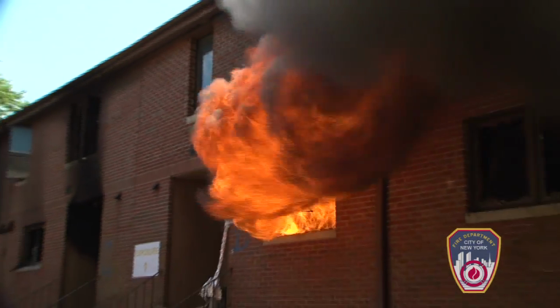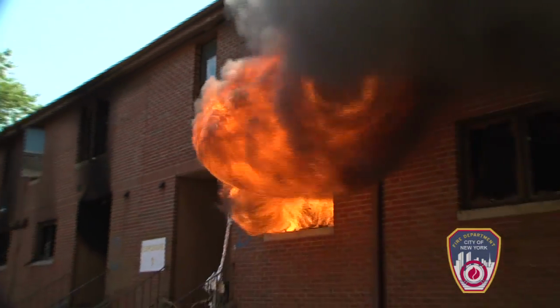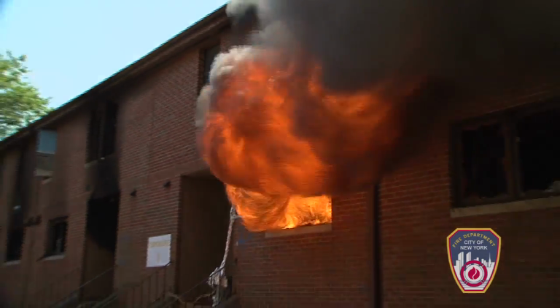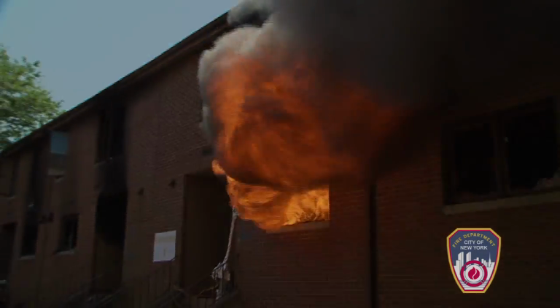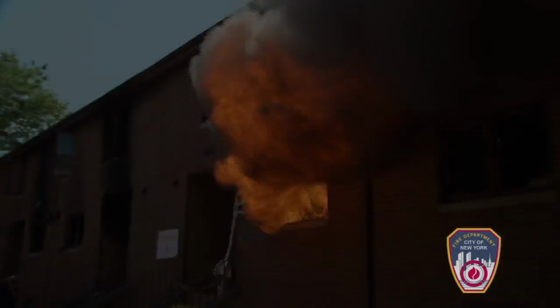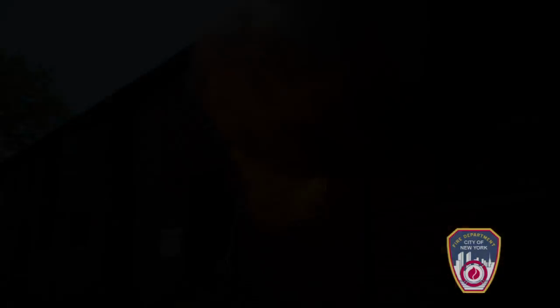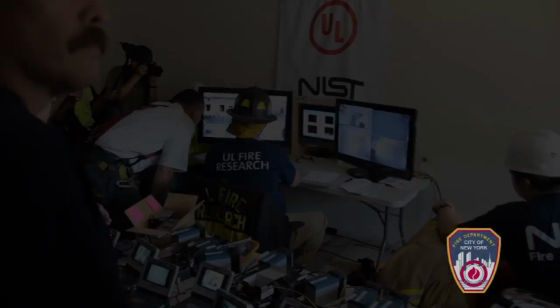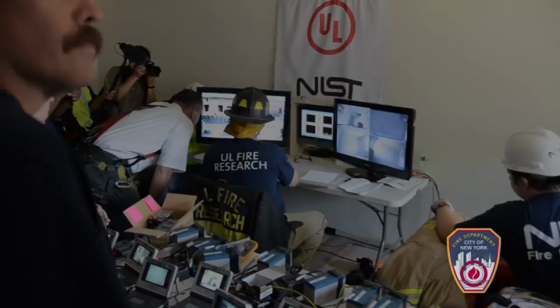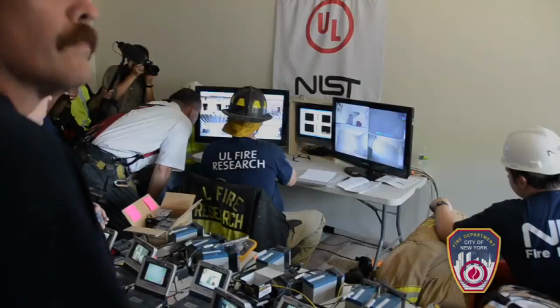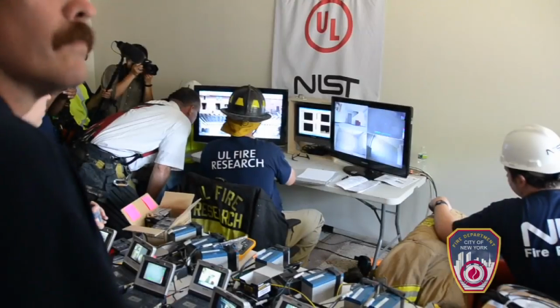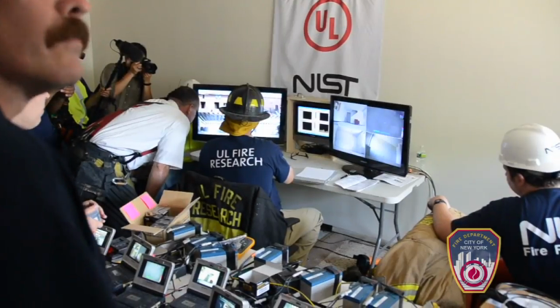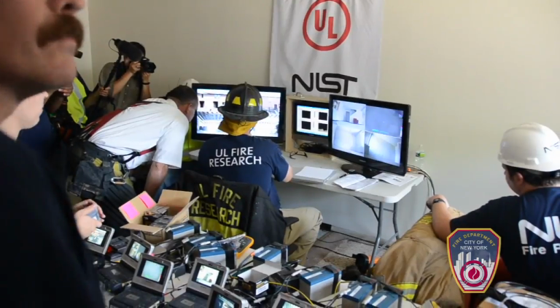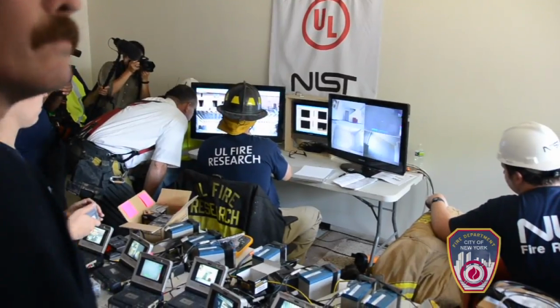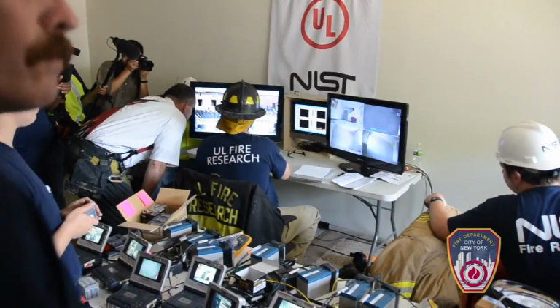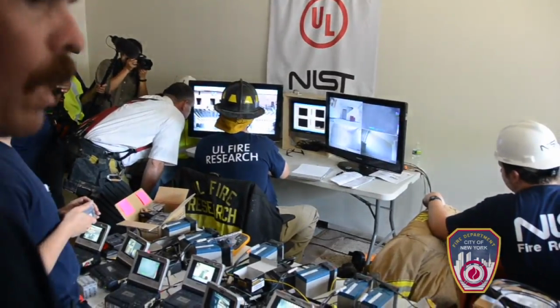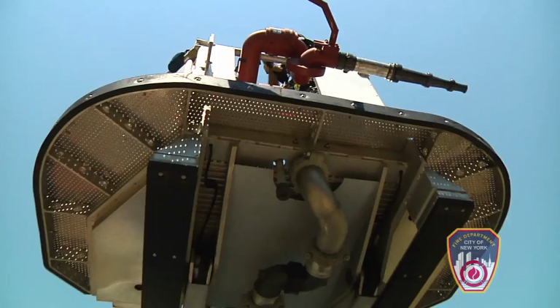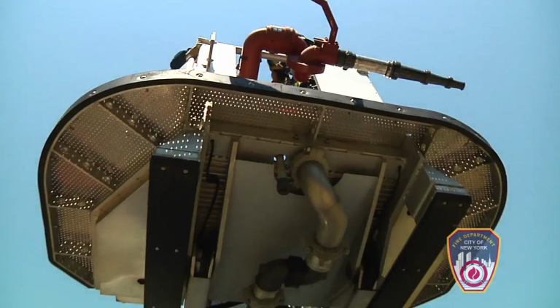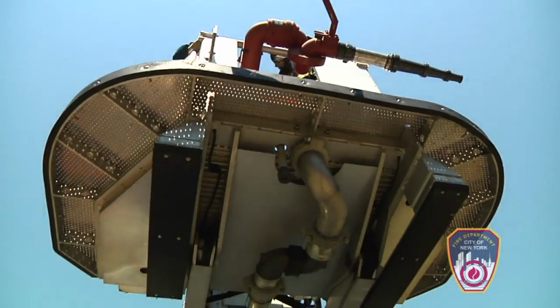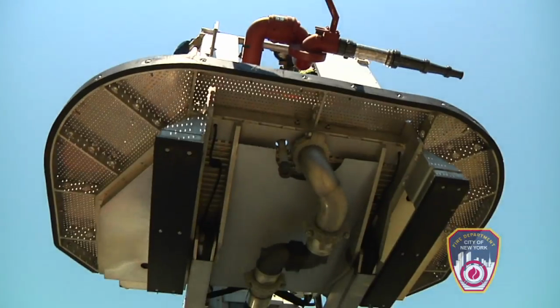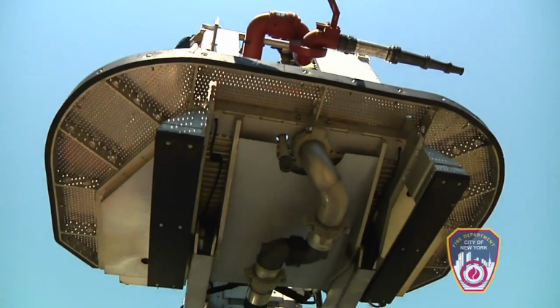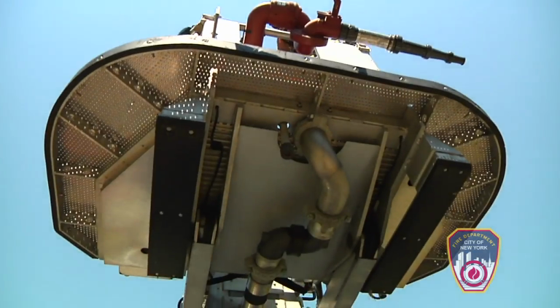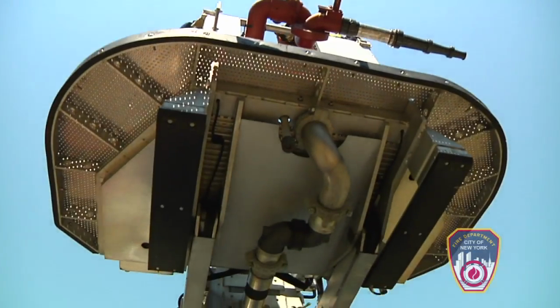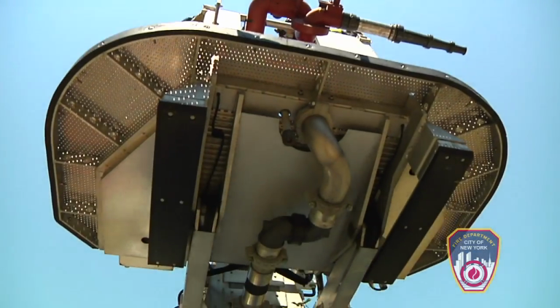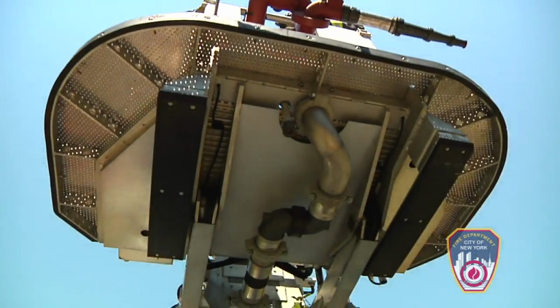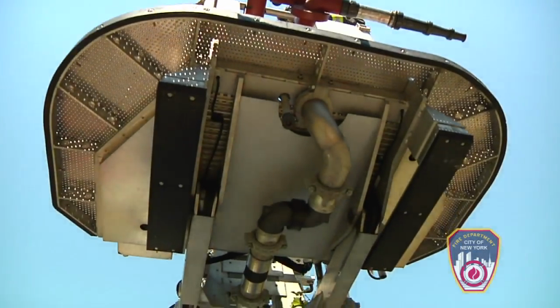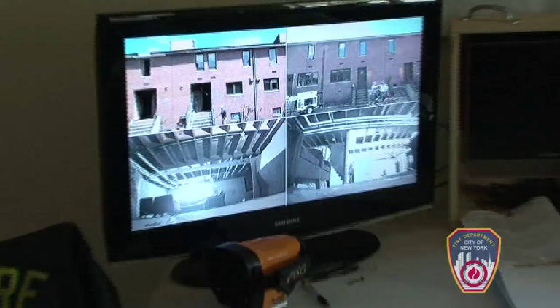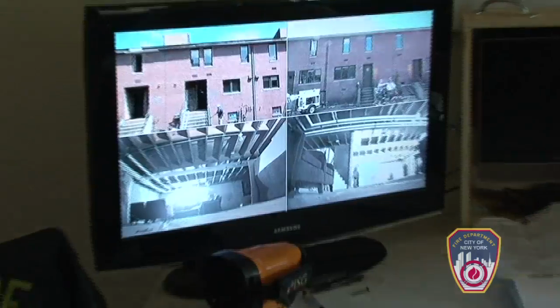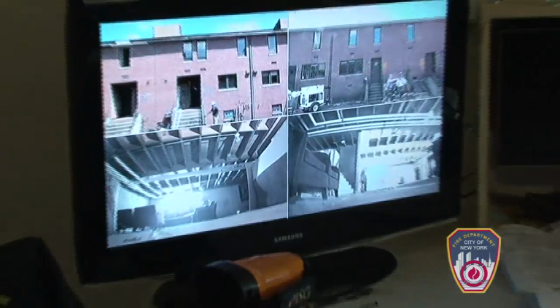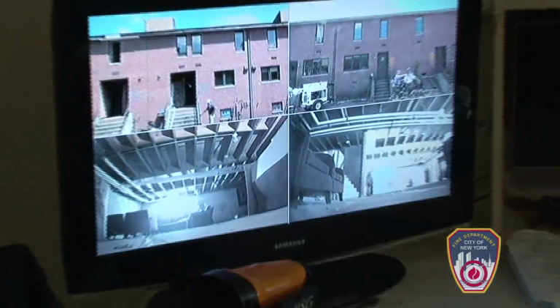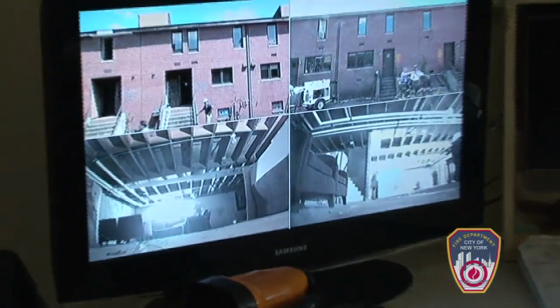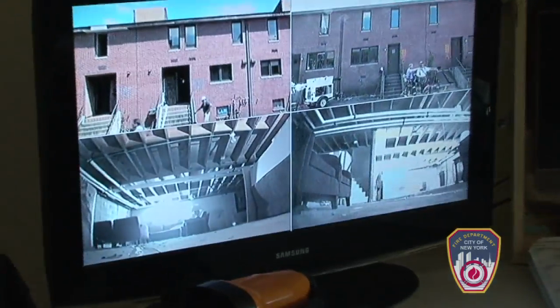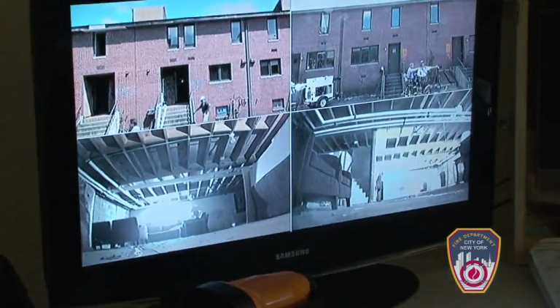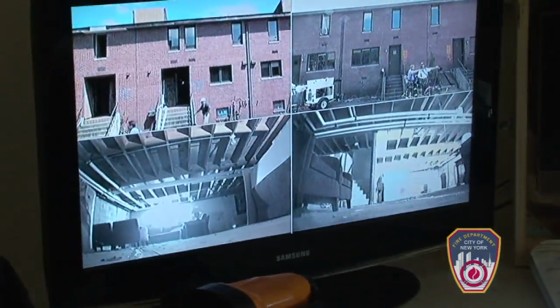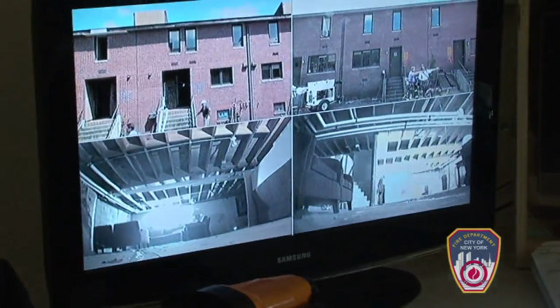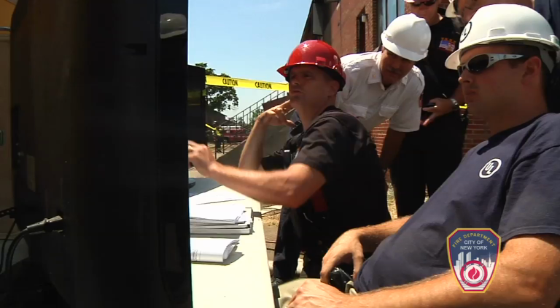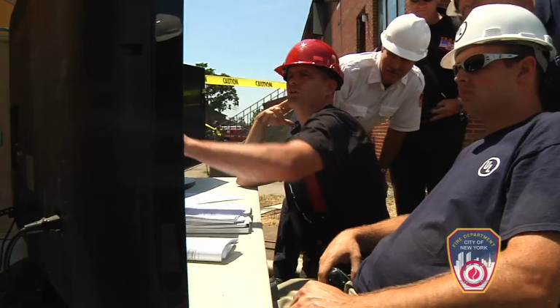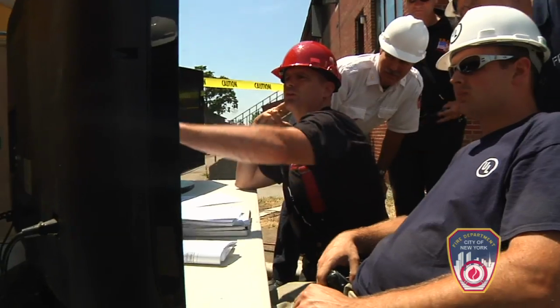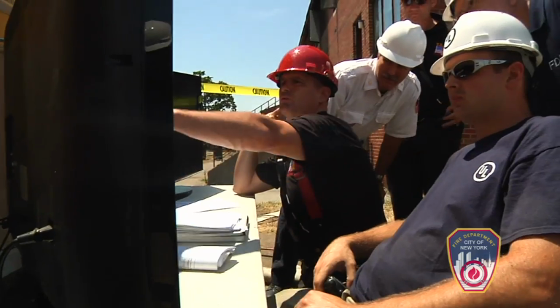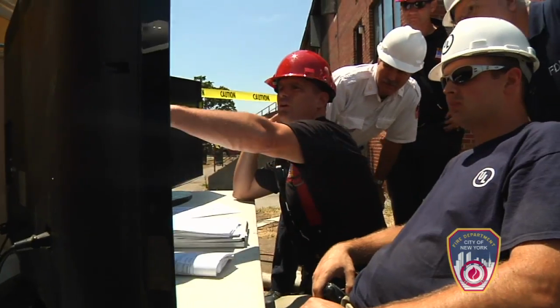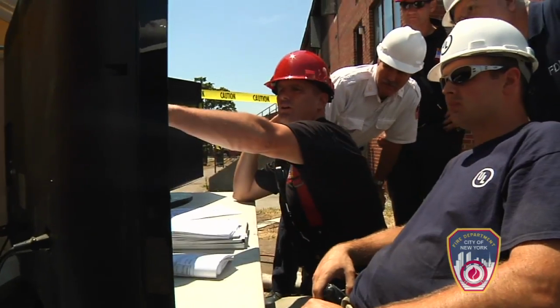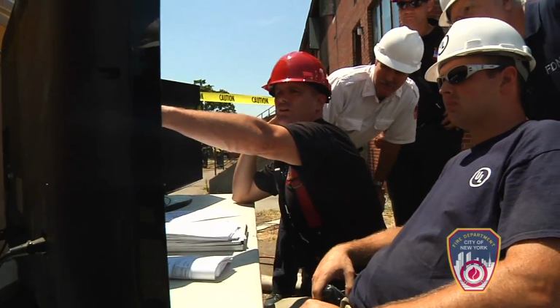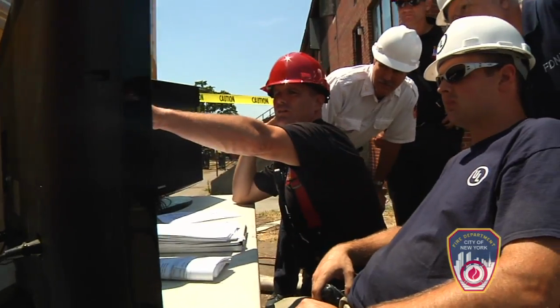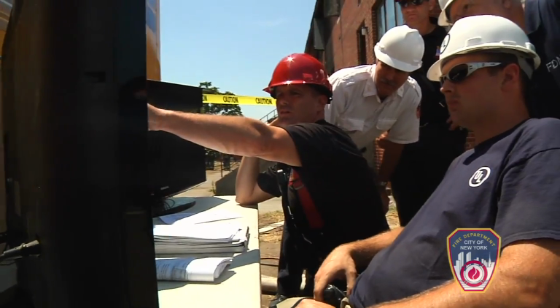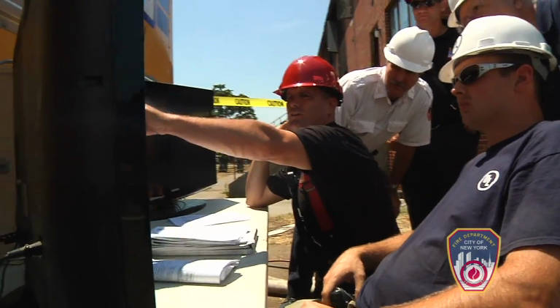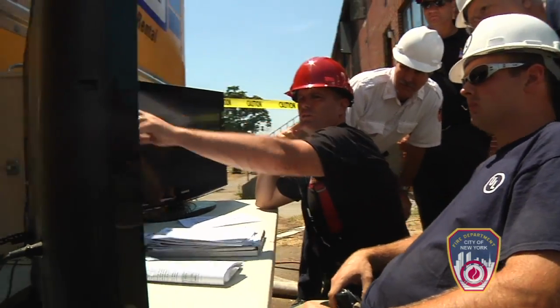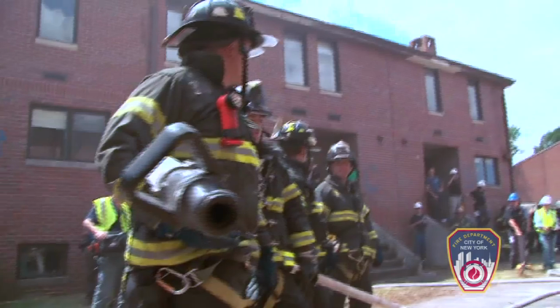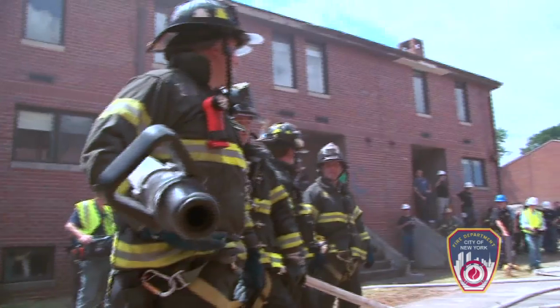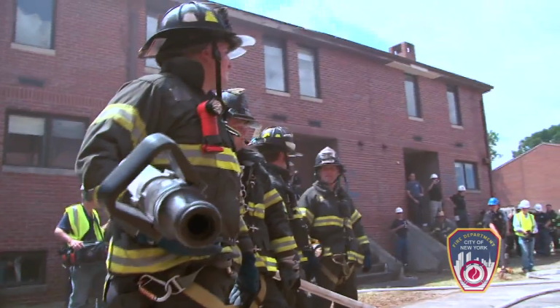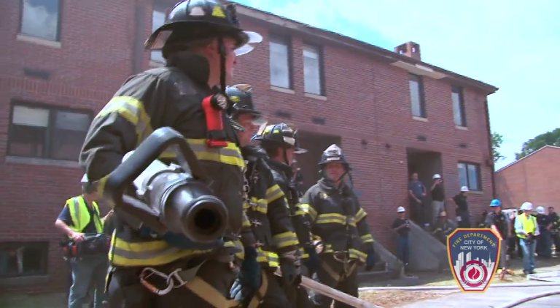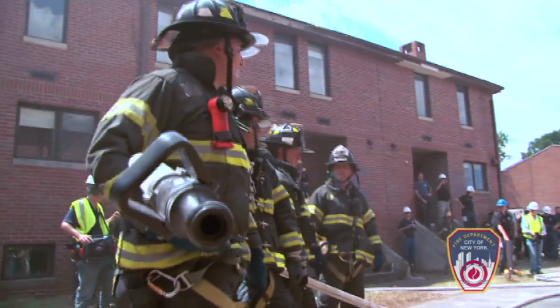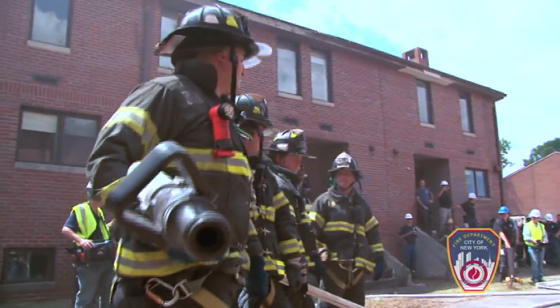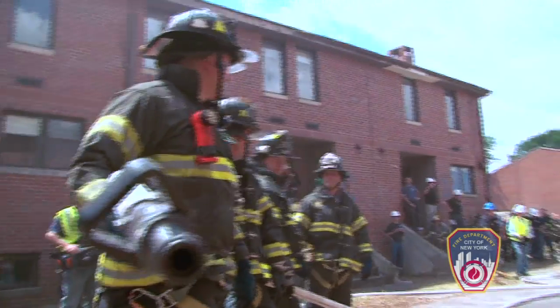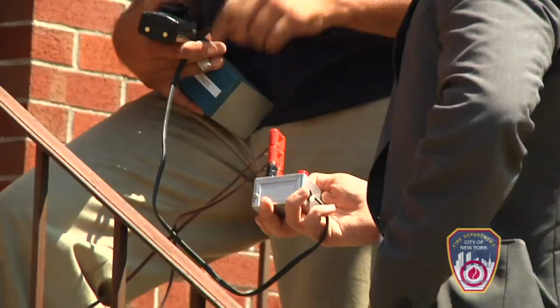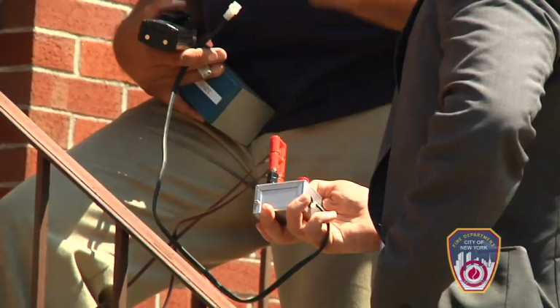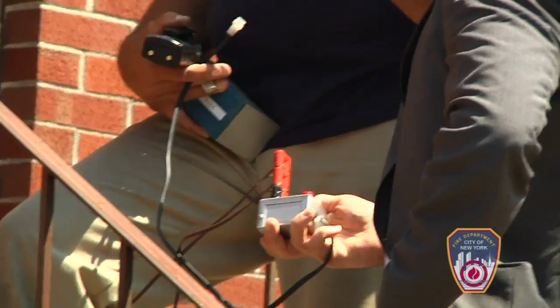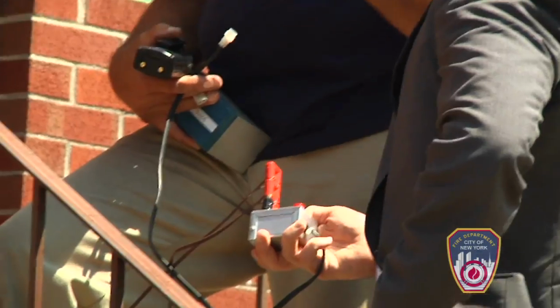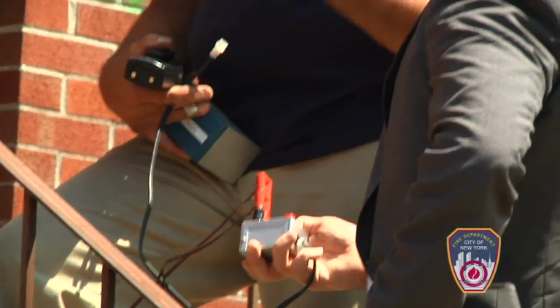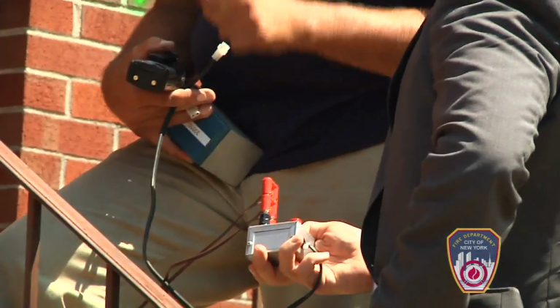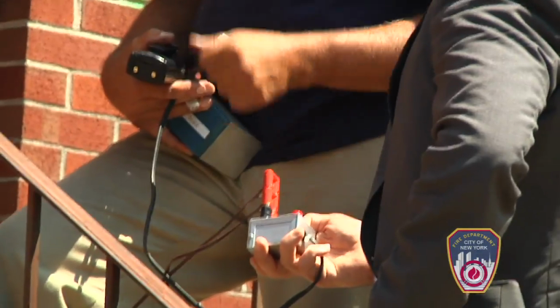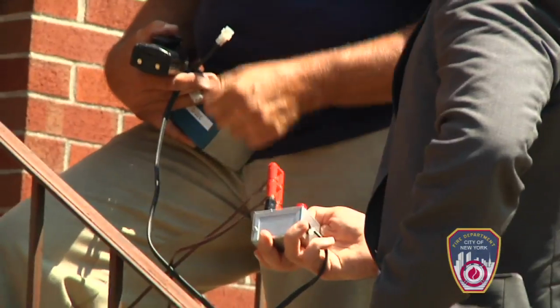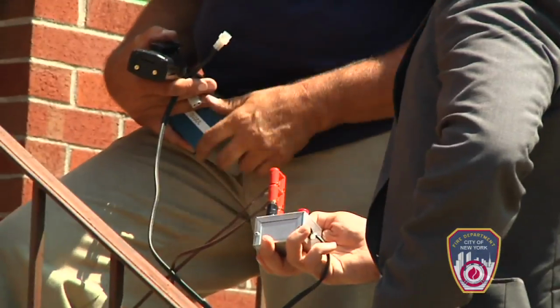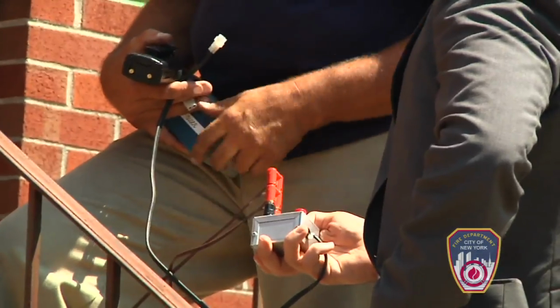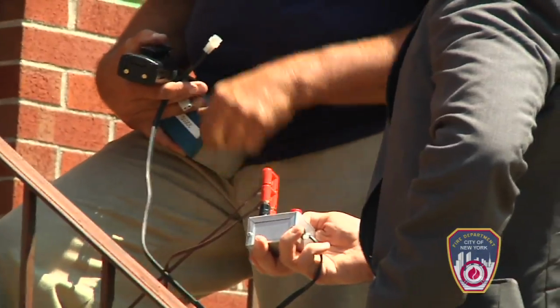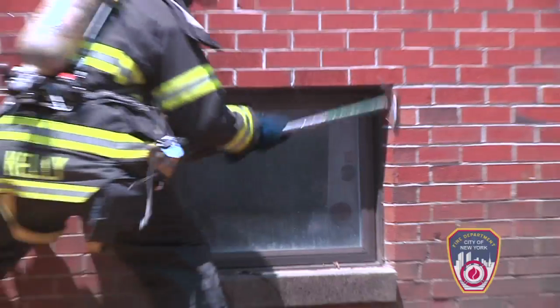Ignition in five, four, three, two, one — ignition.